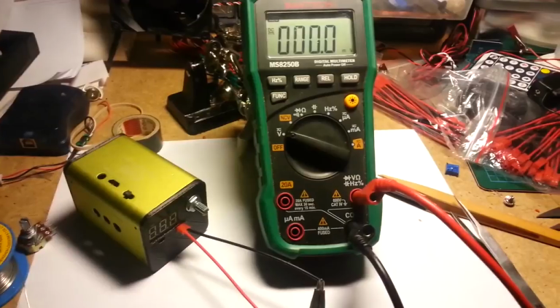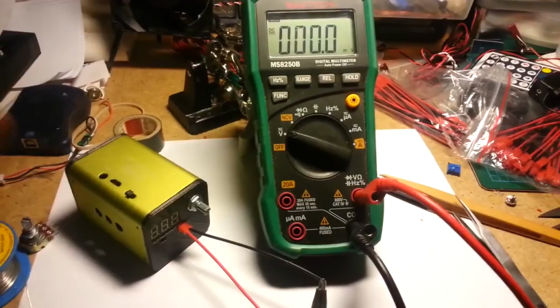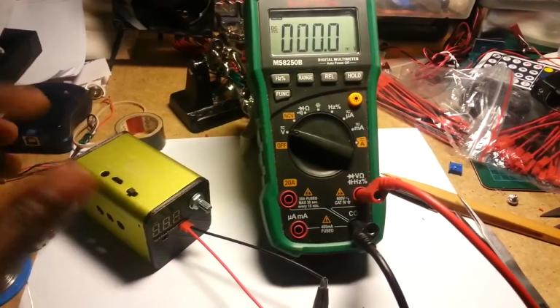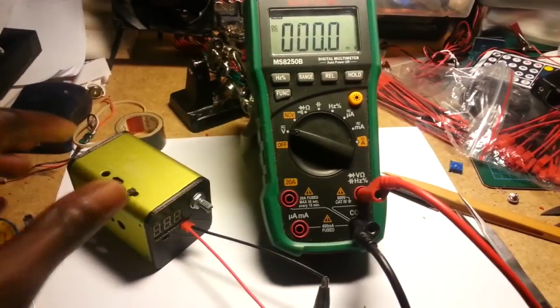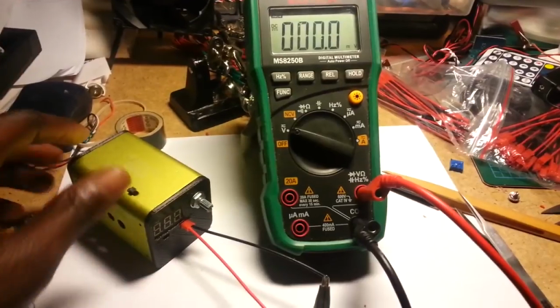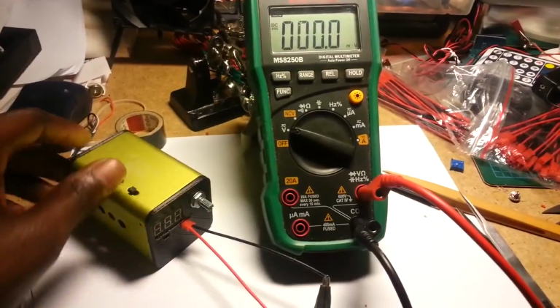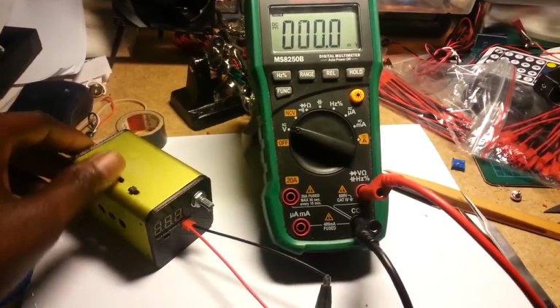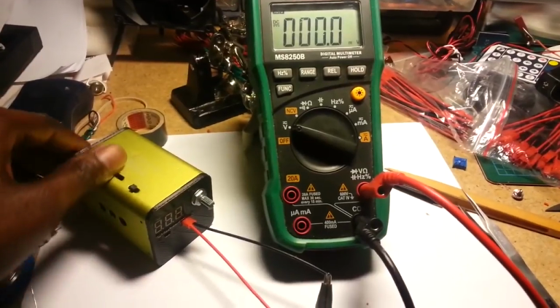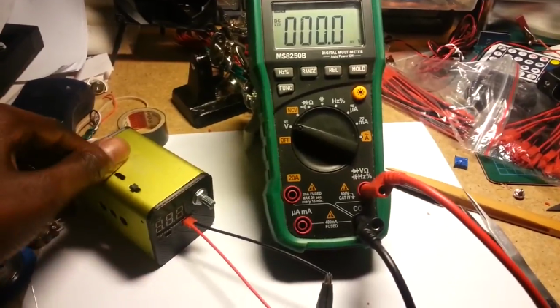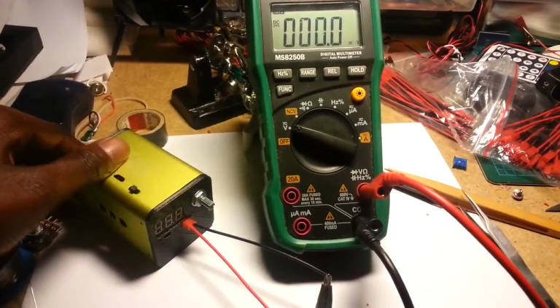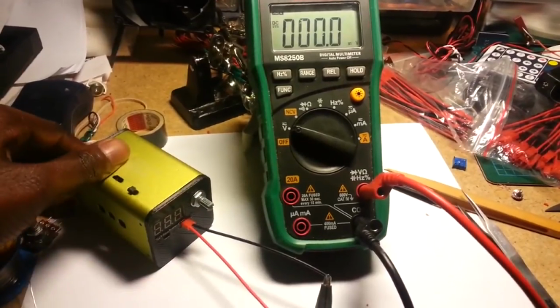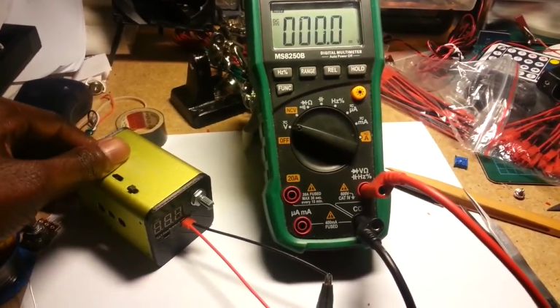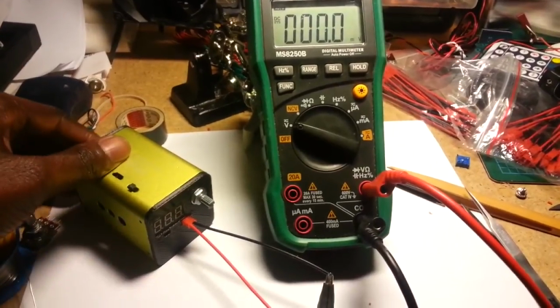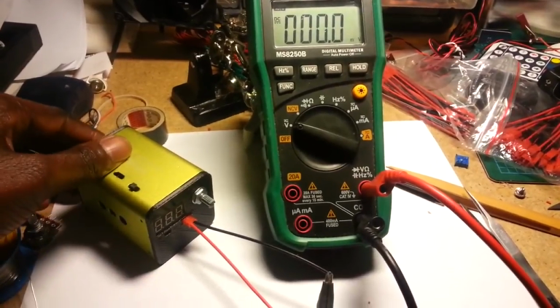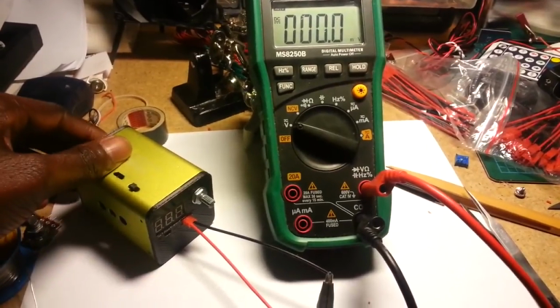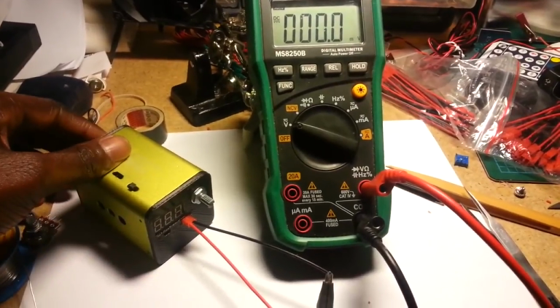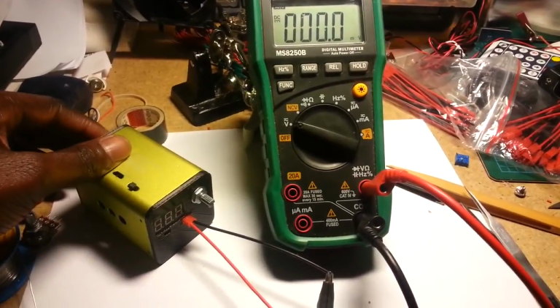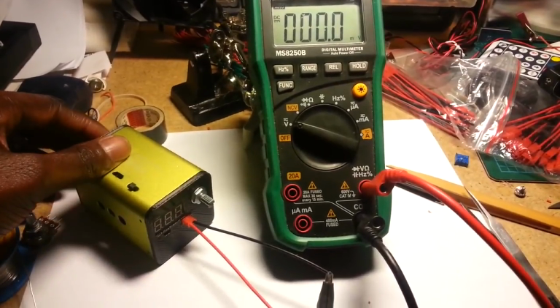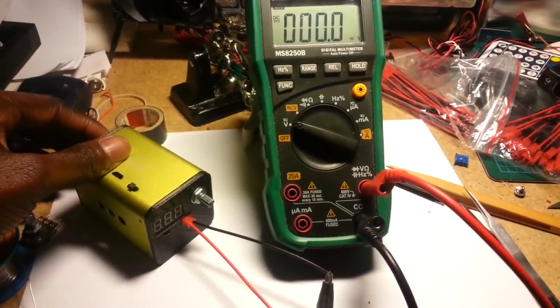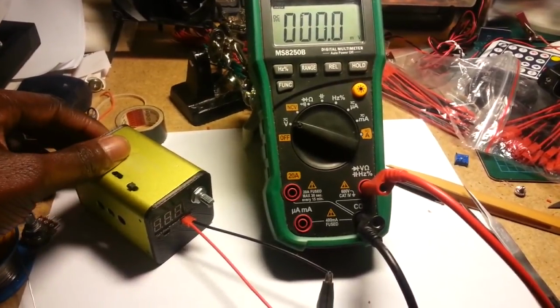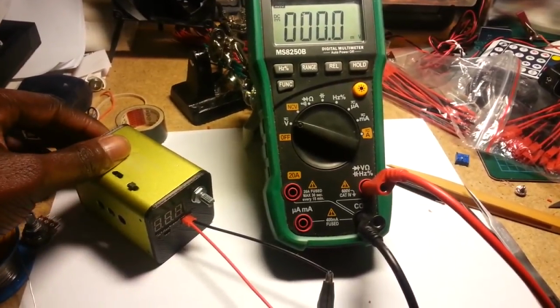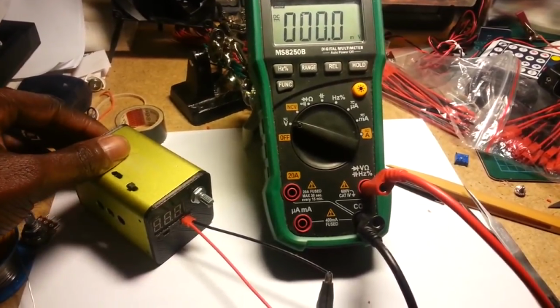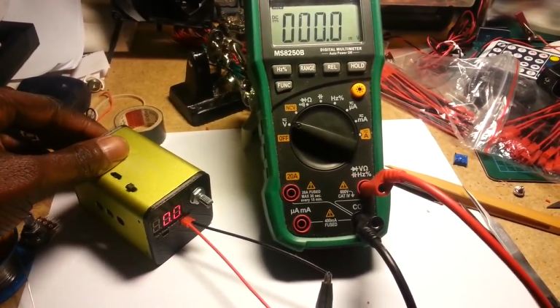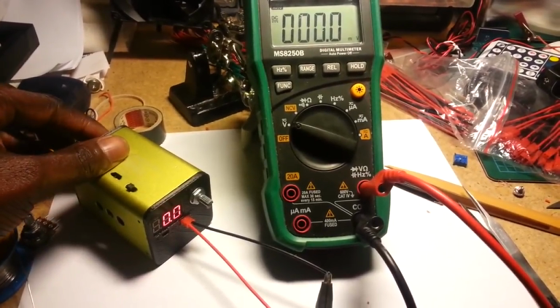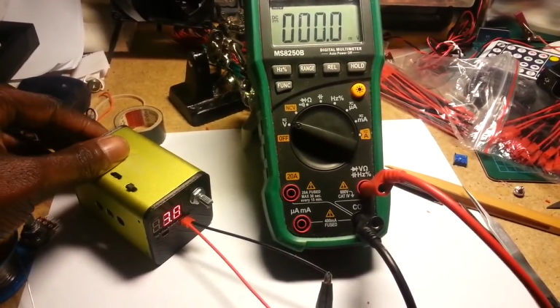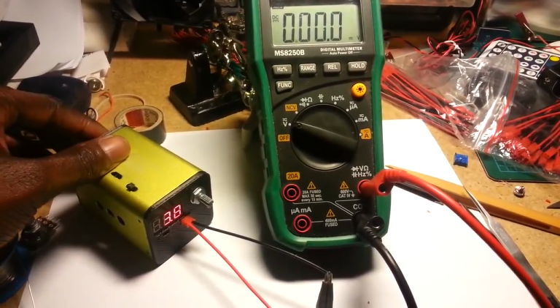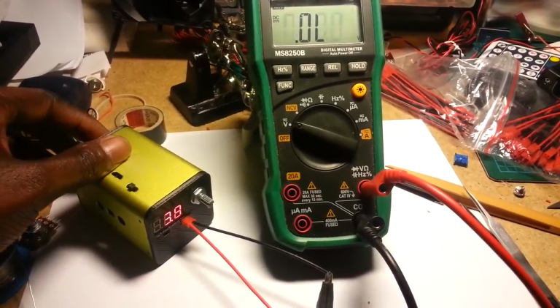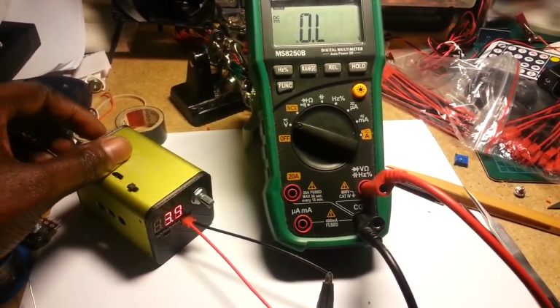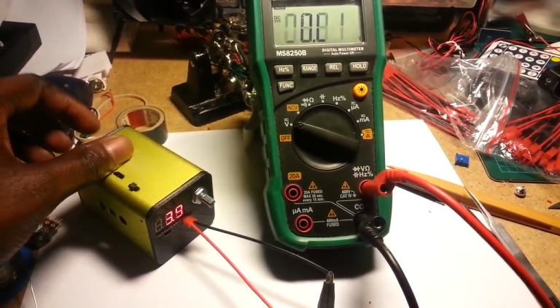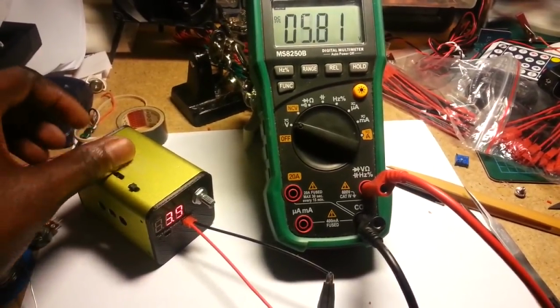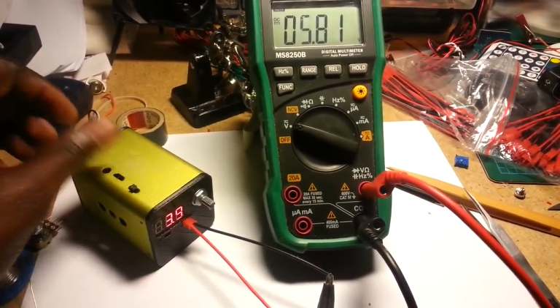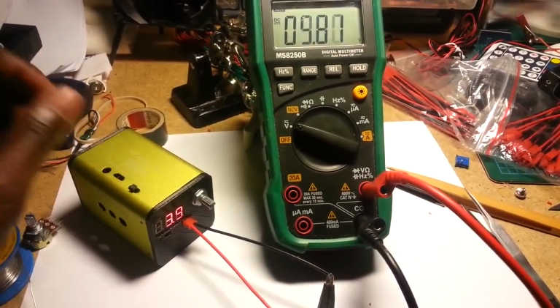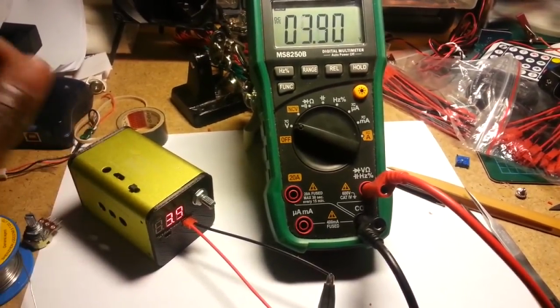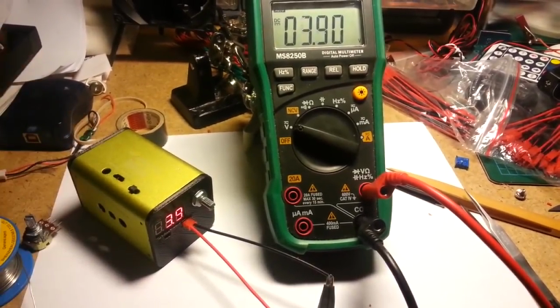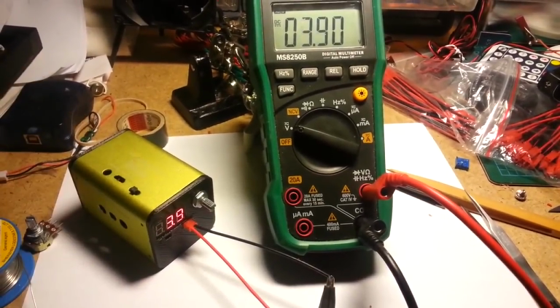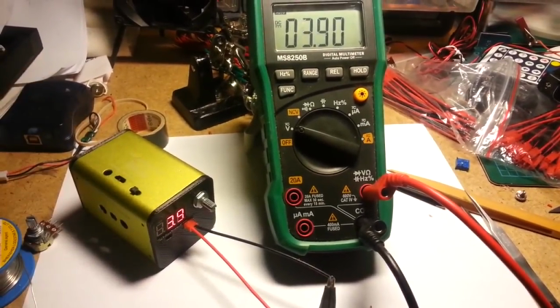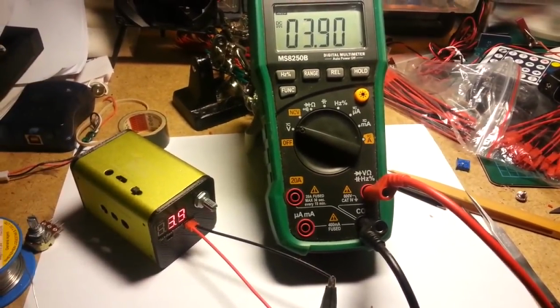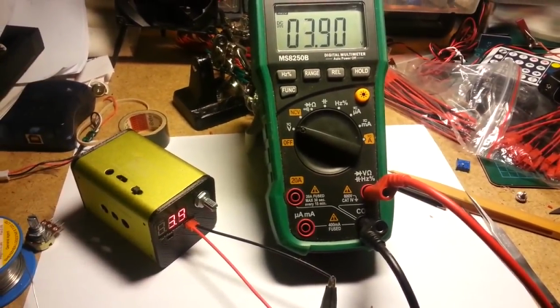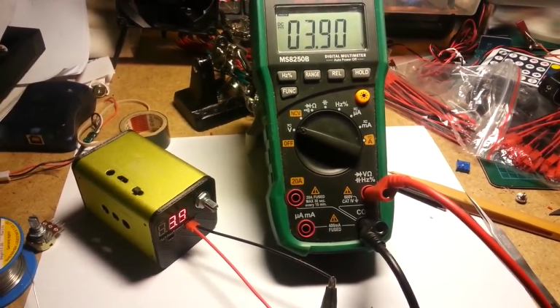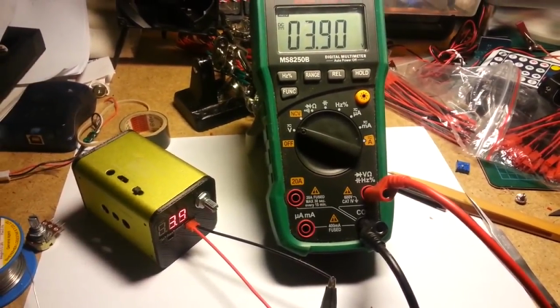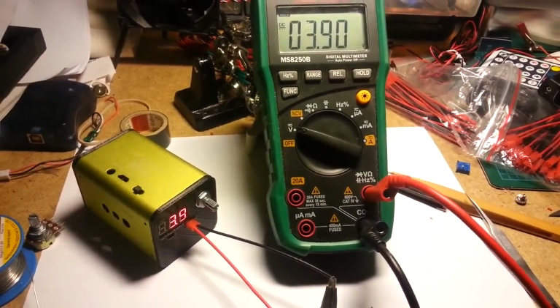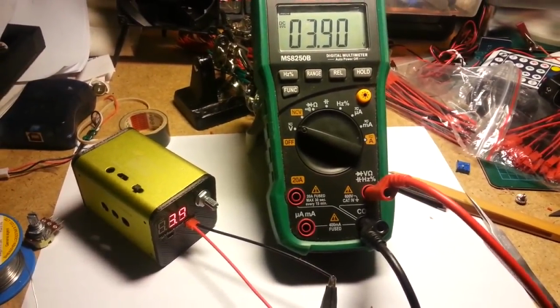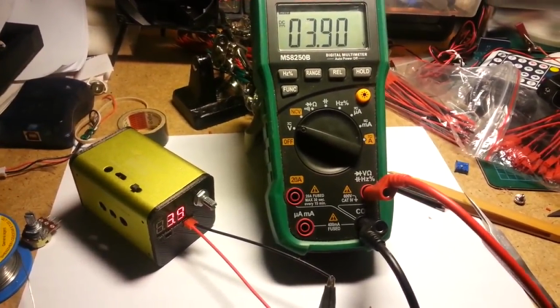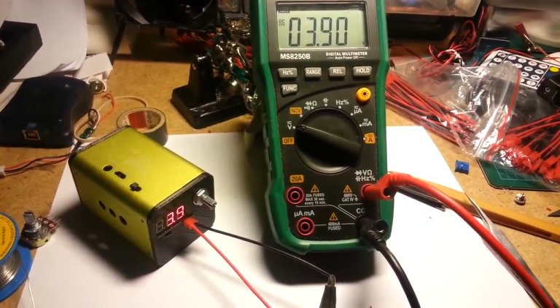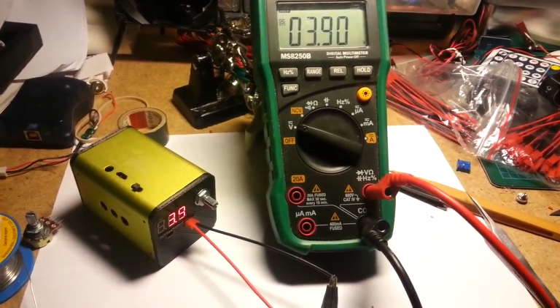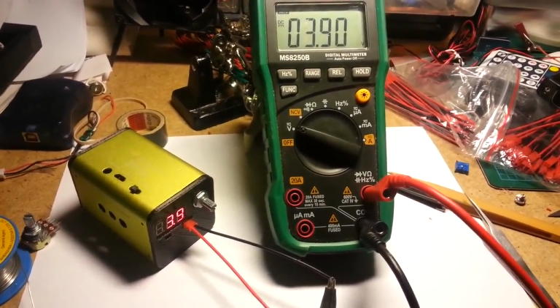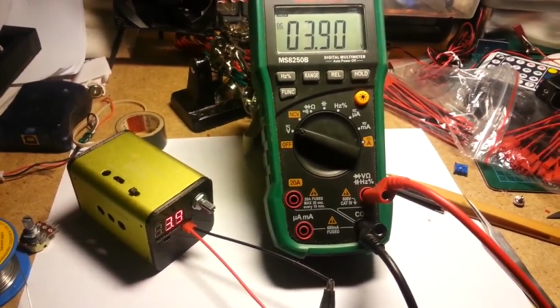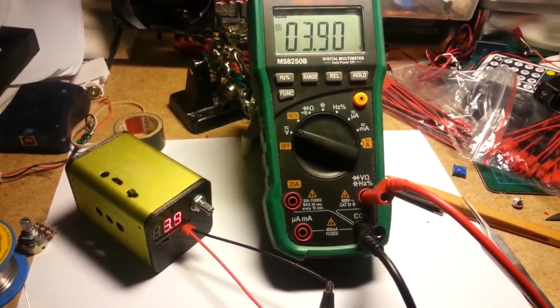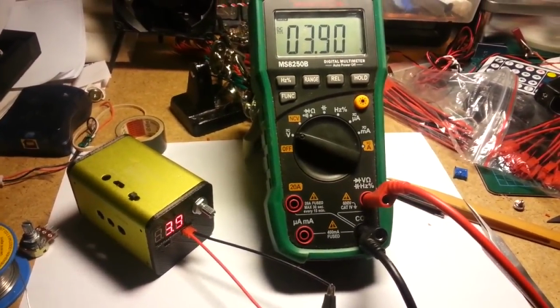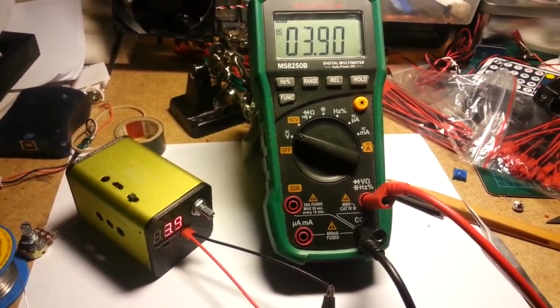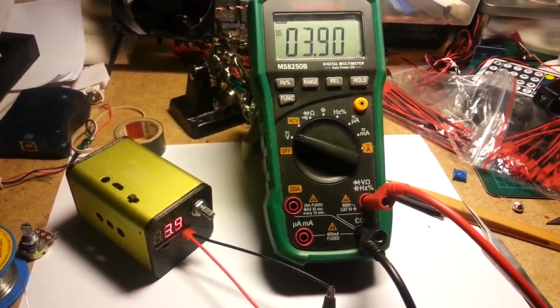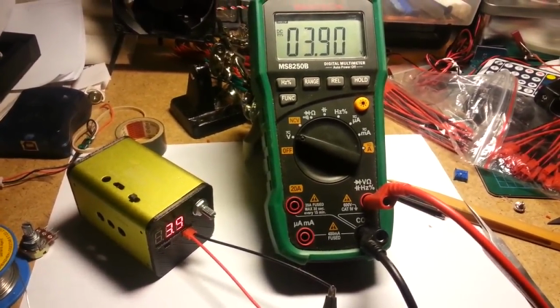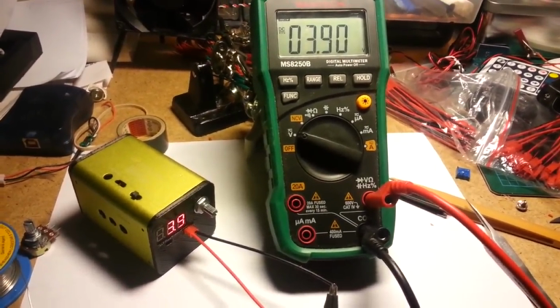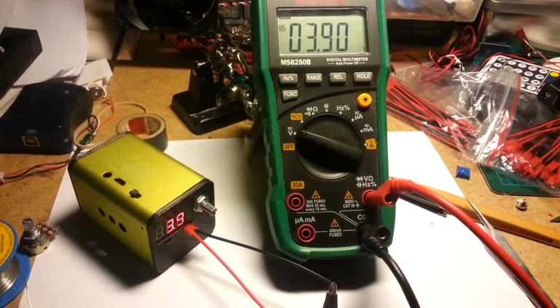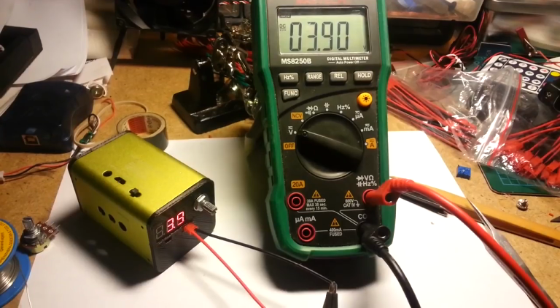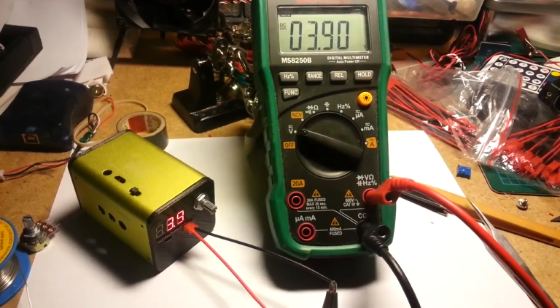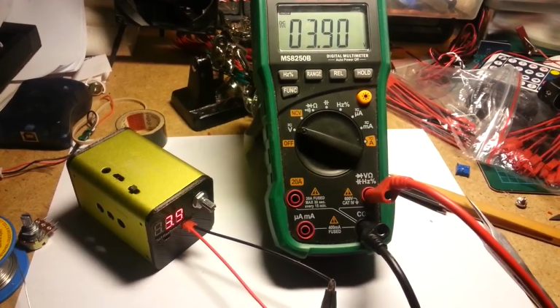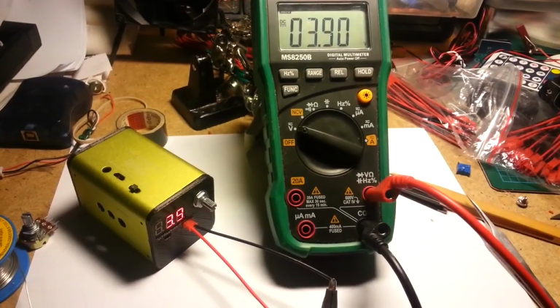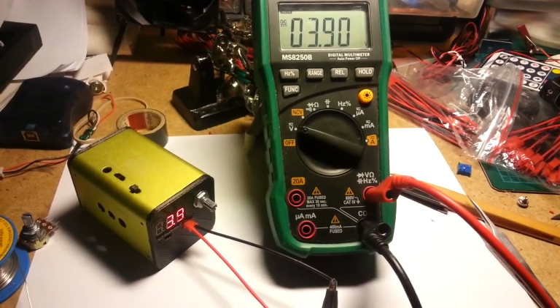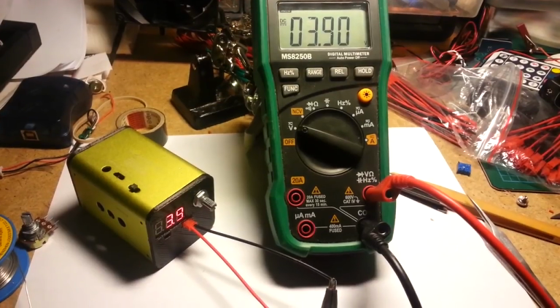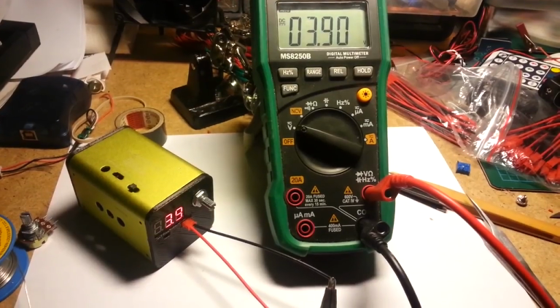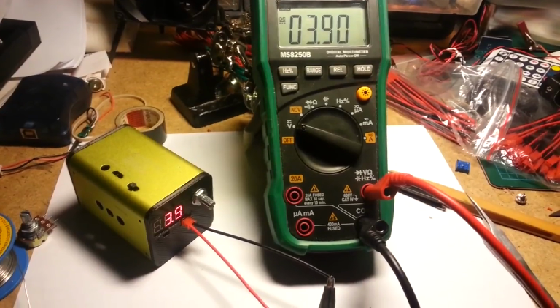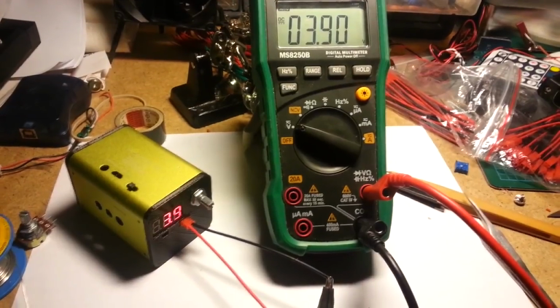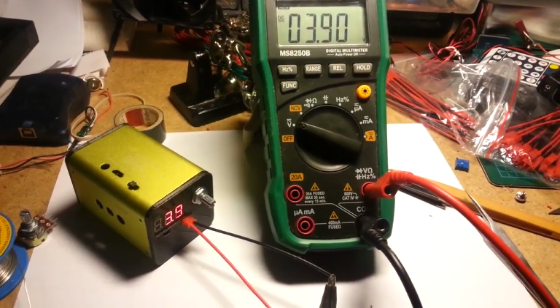In this video I'll show you how to build a portable and variable power supply unit for your on-the-go electronics projects.